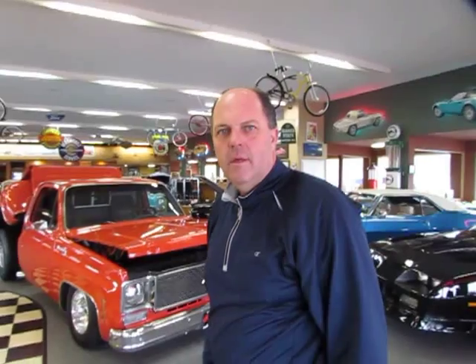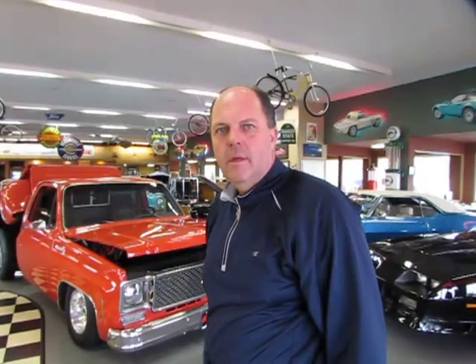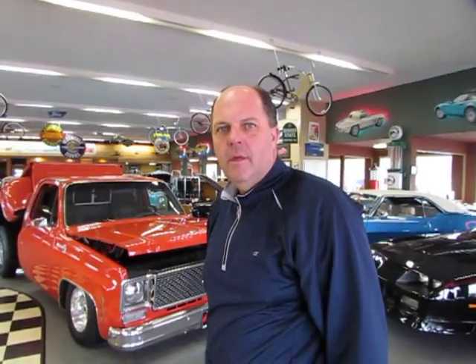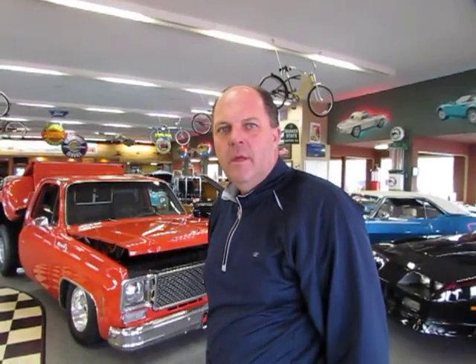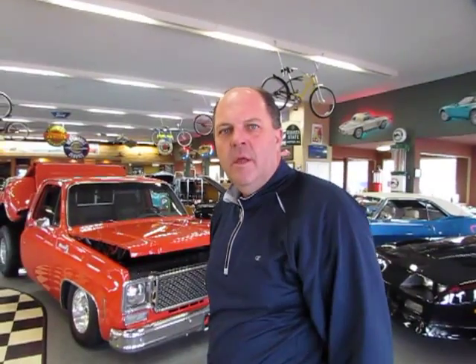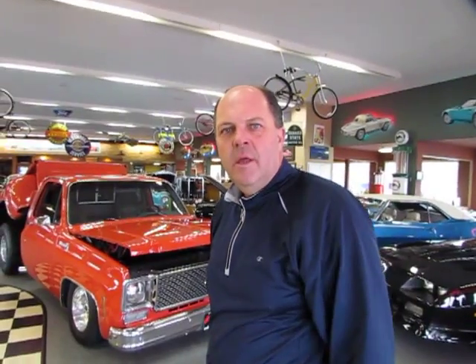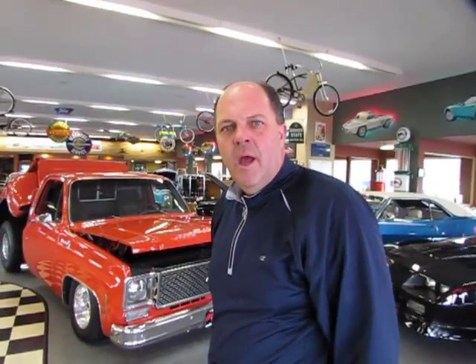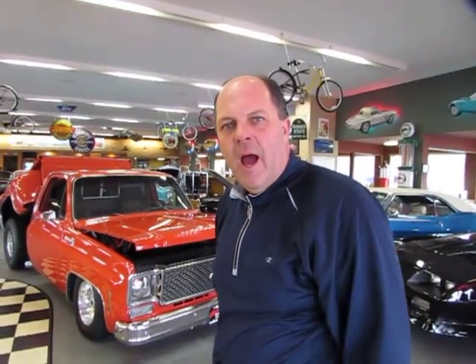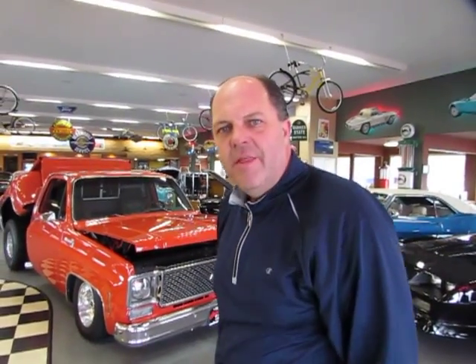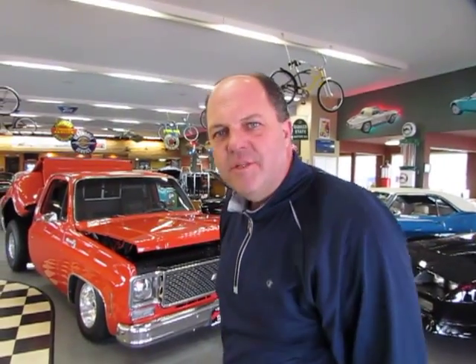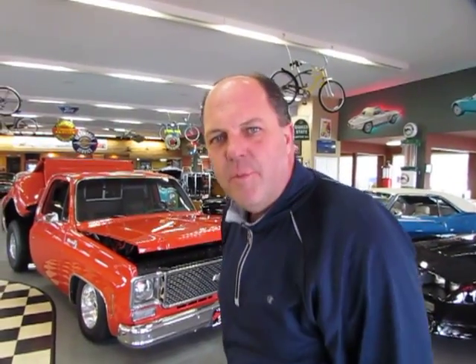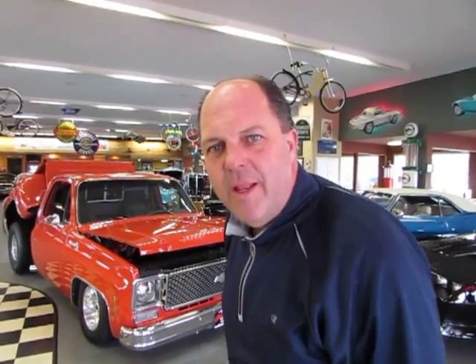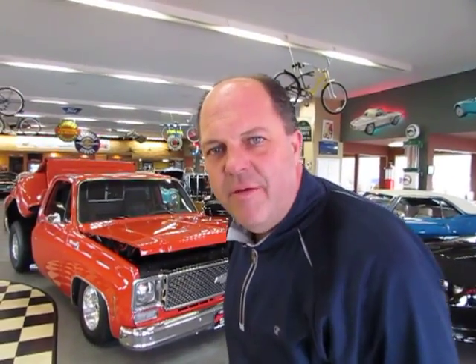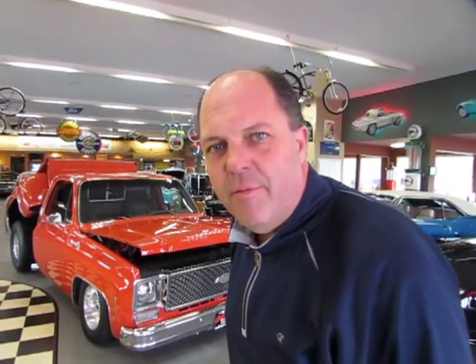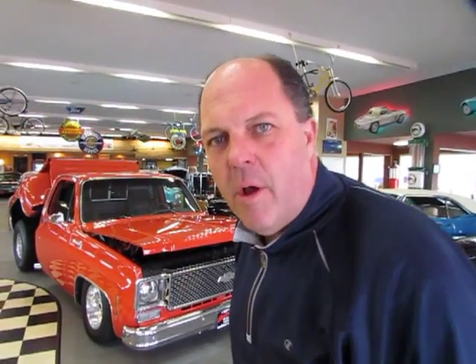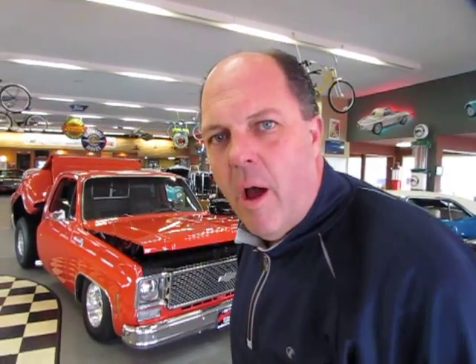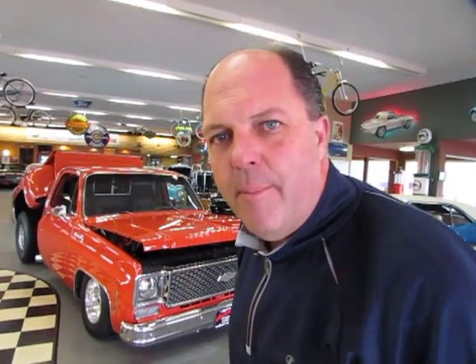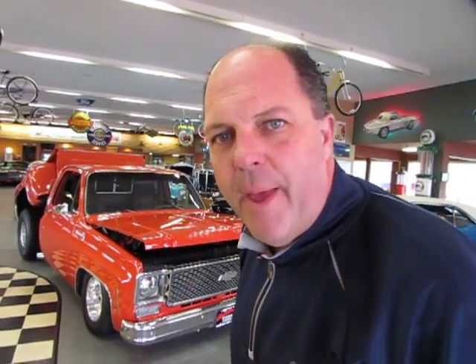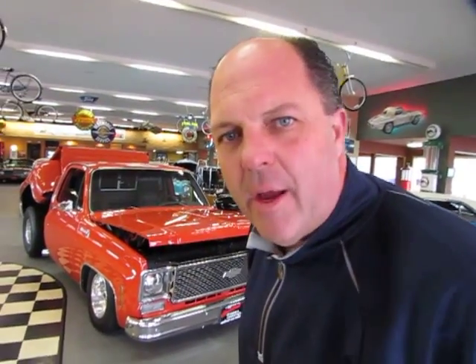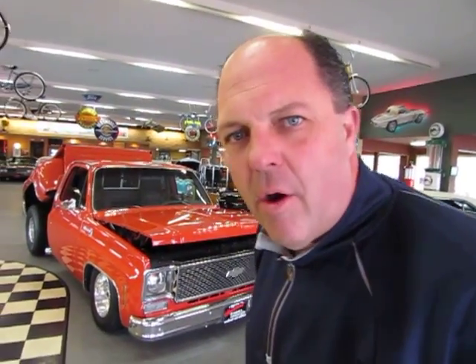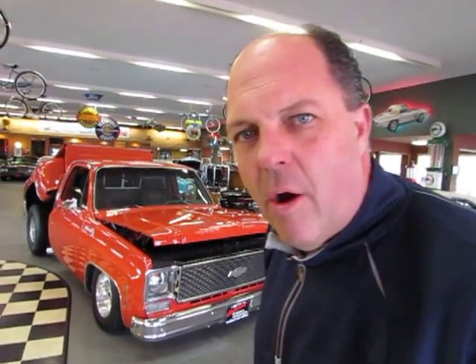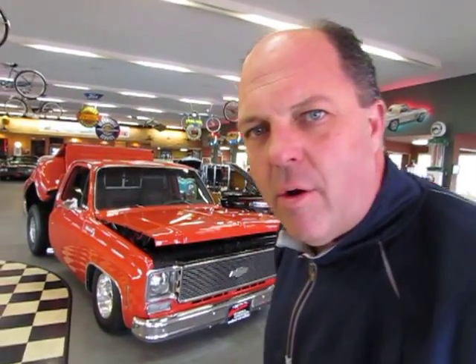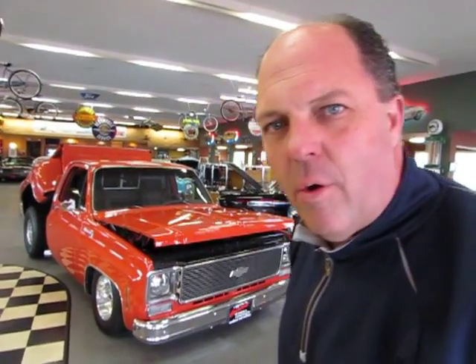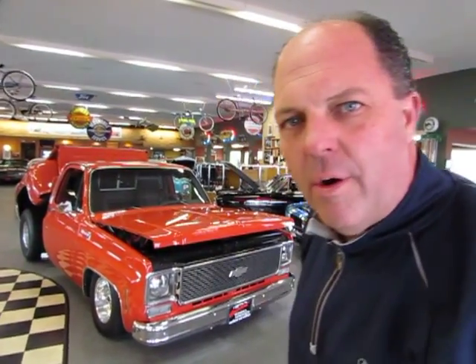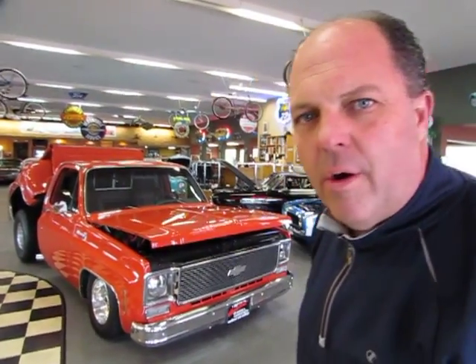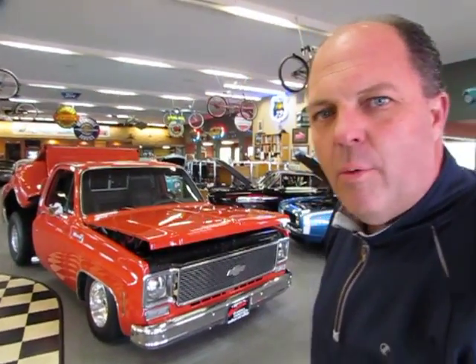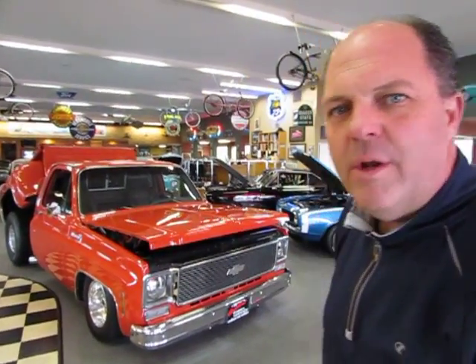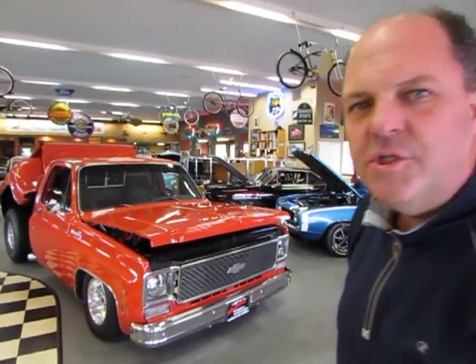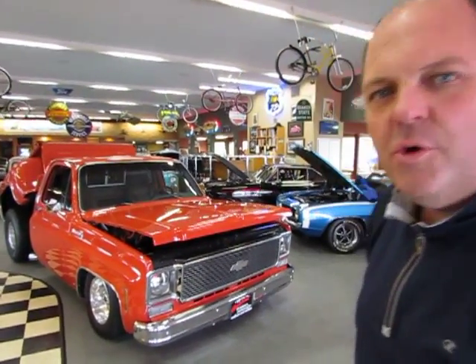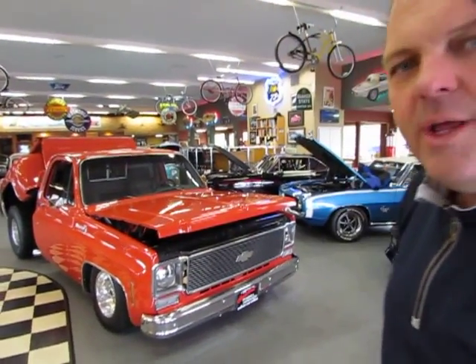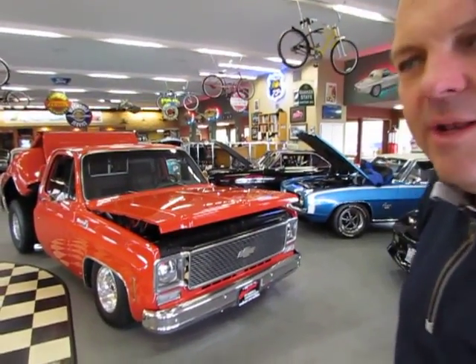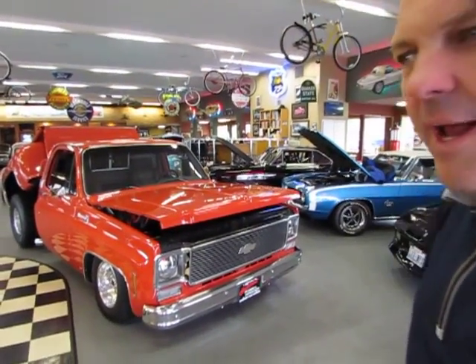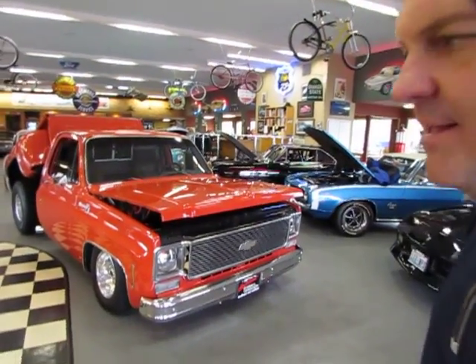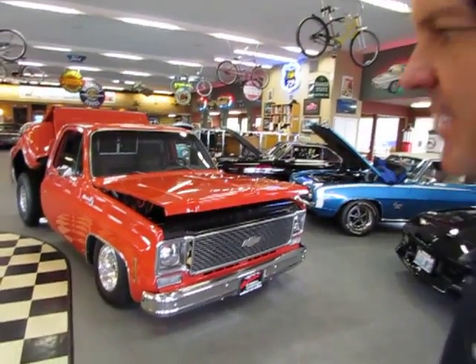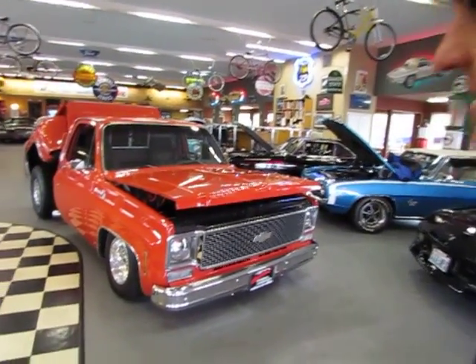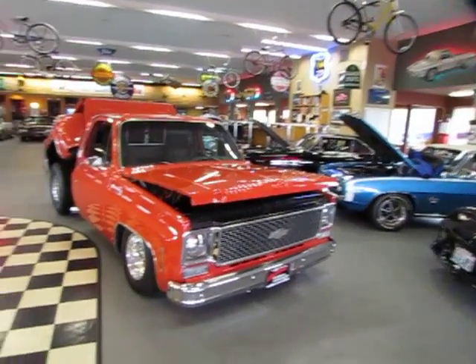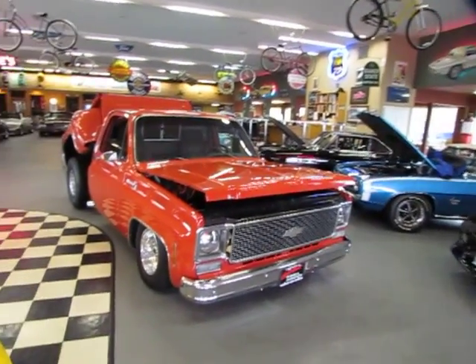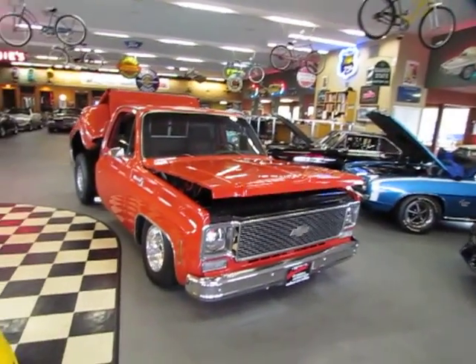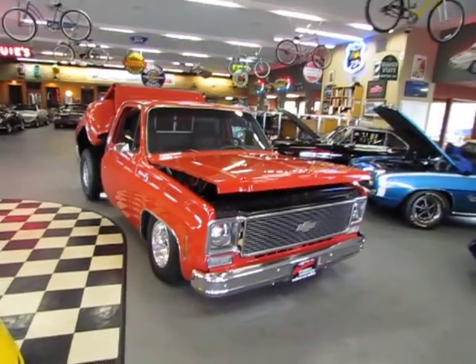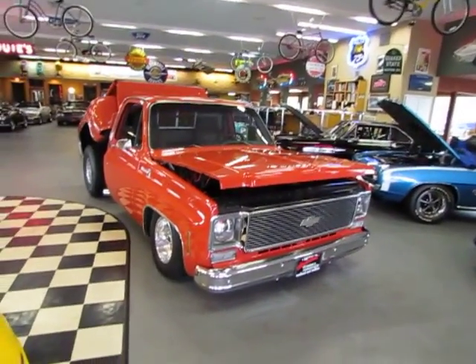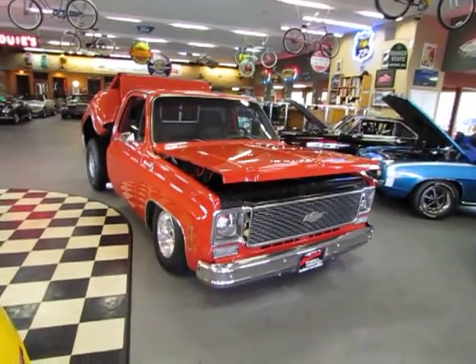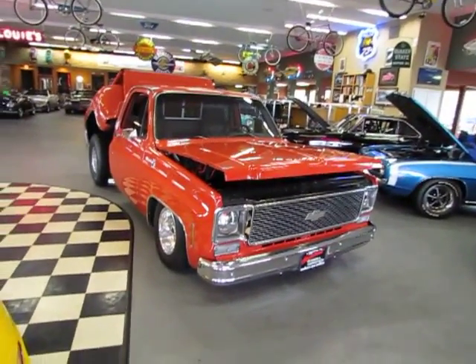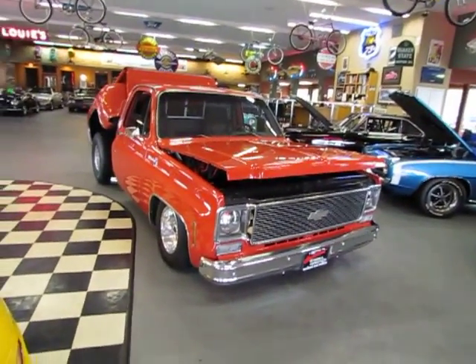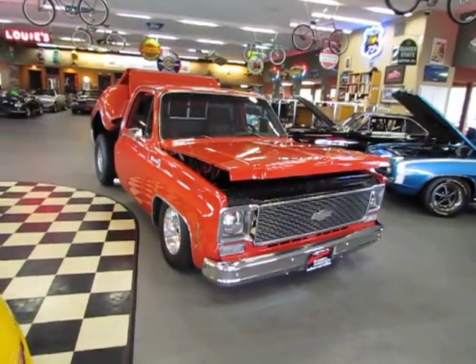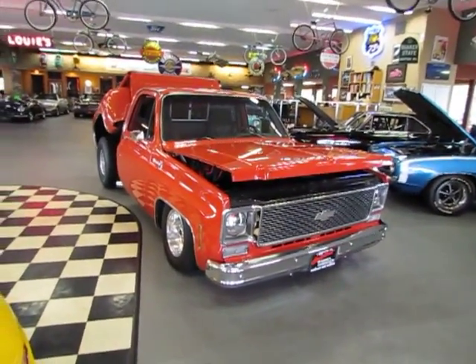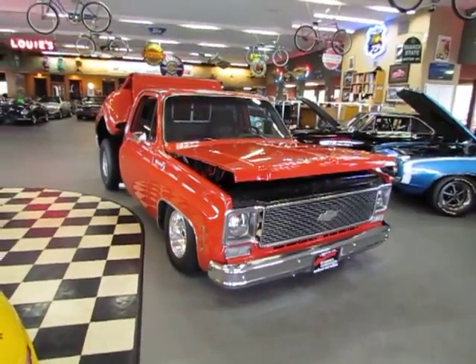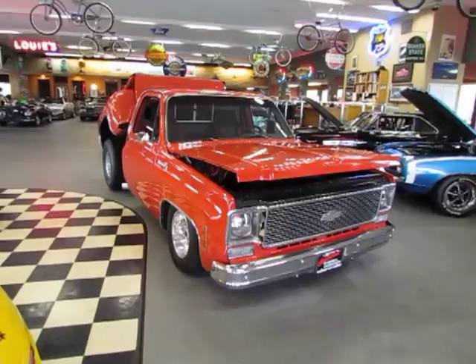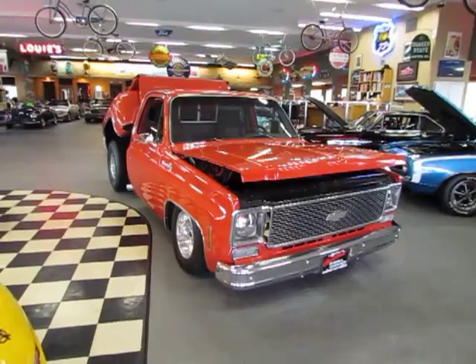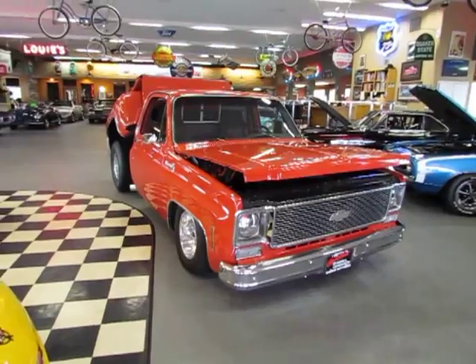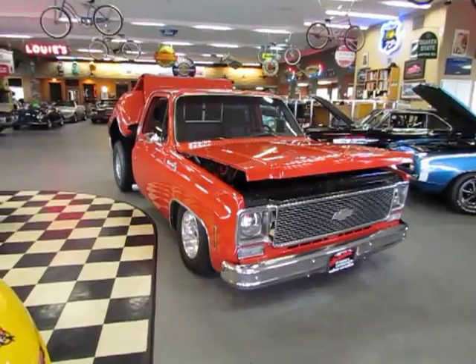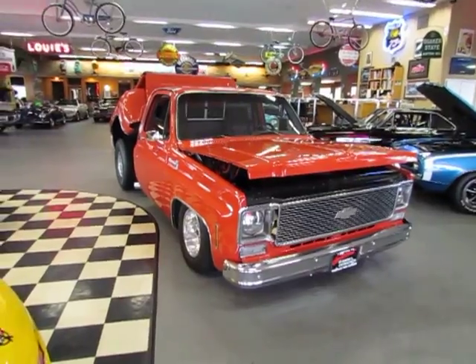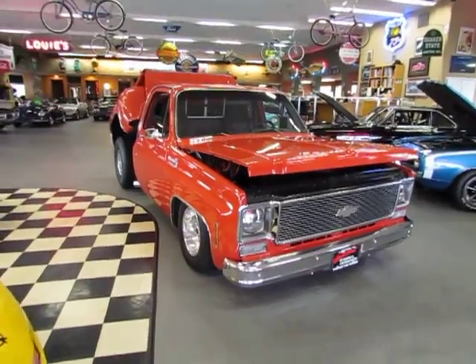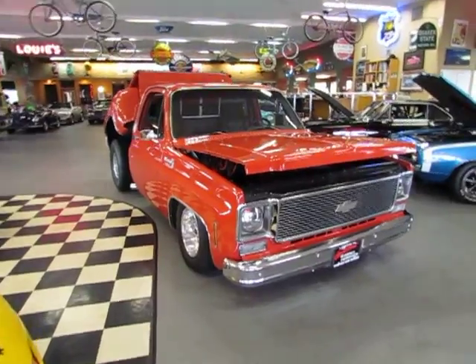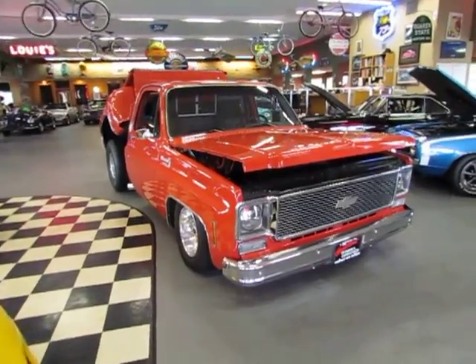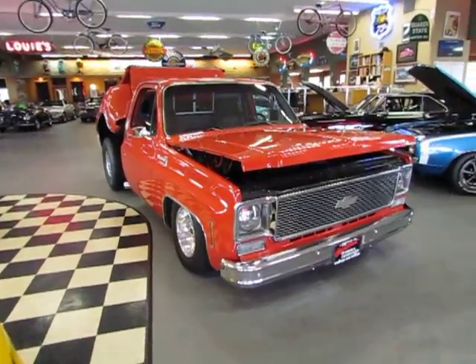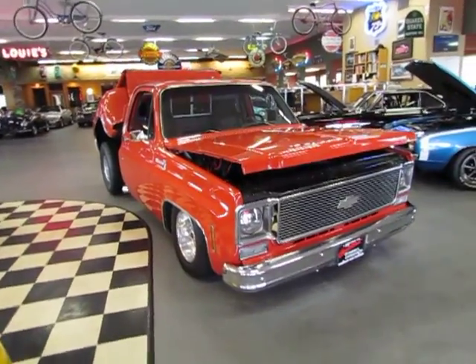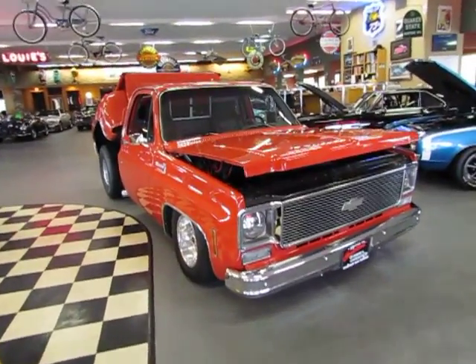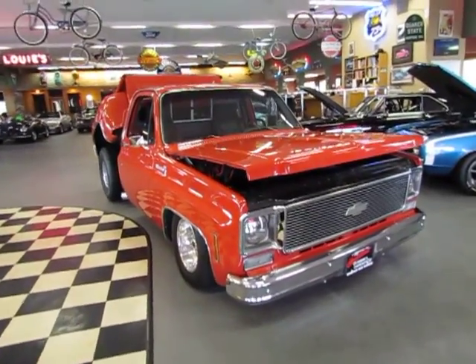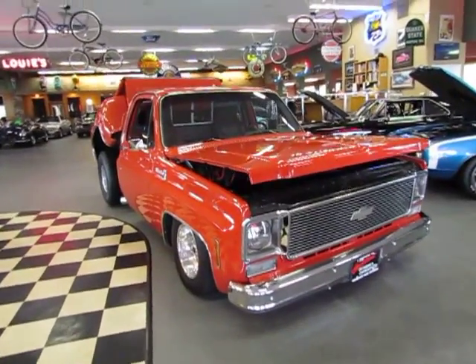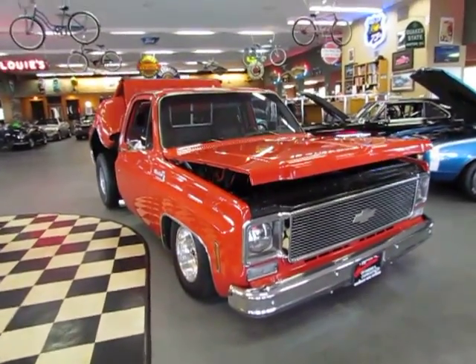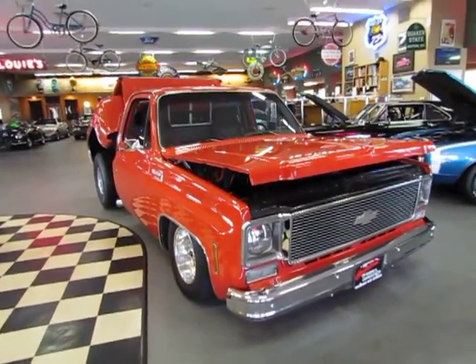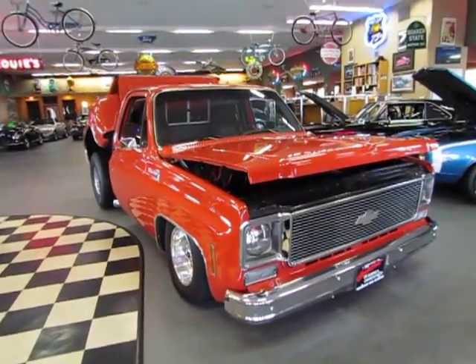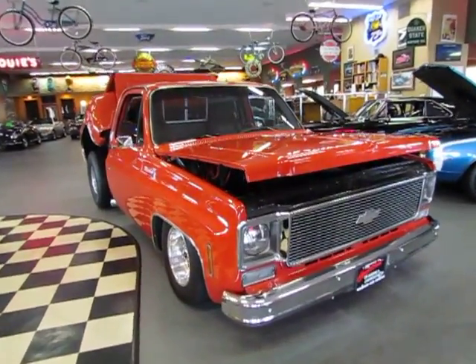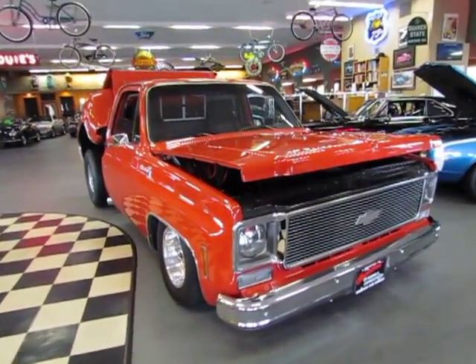Hi, this is Randy from Compact Car Corner. I want to show you a 1978 little Chevy pickup. Take a look at this.